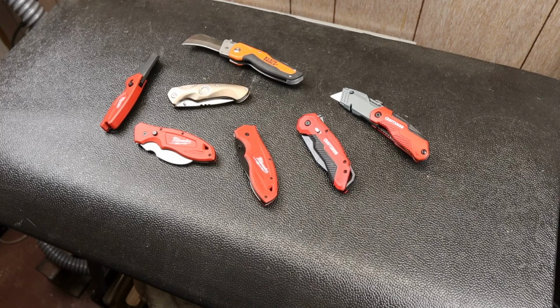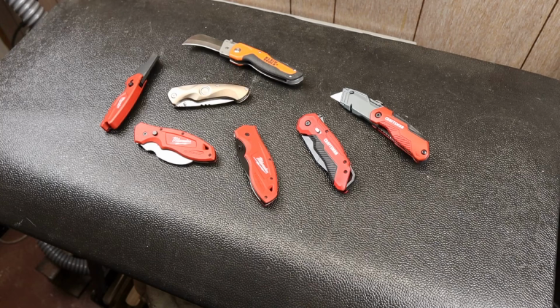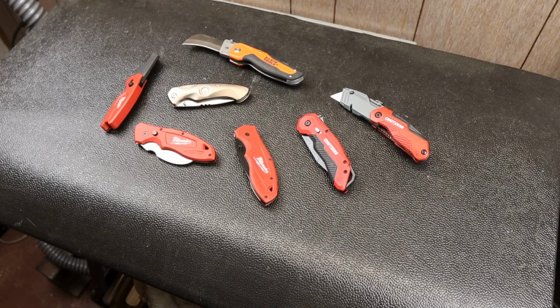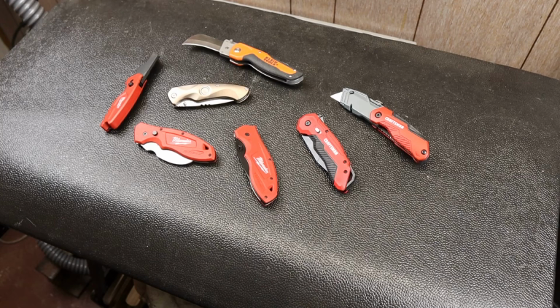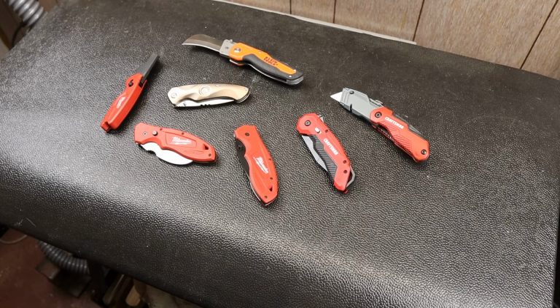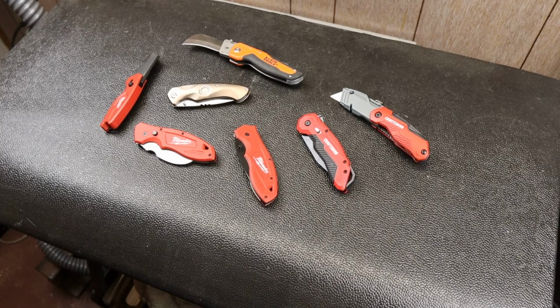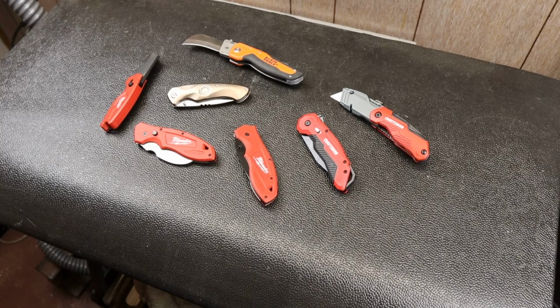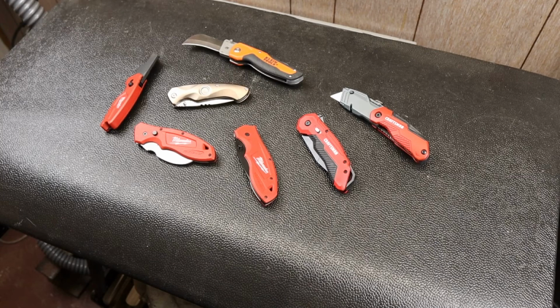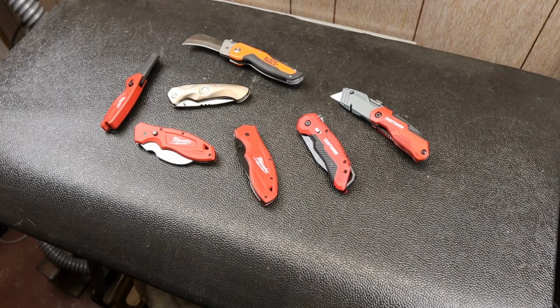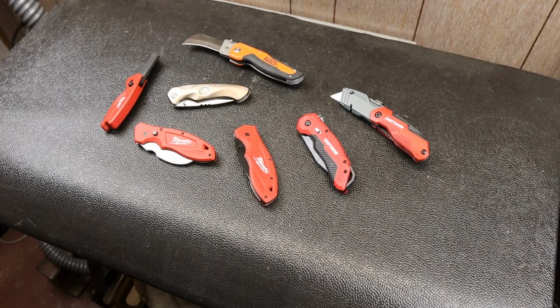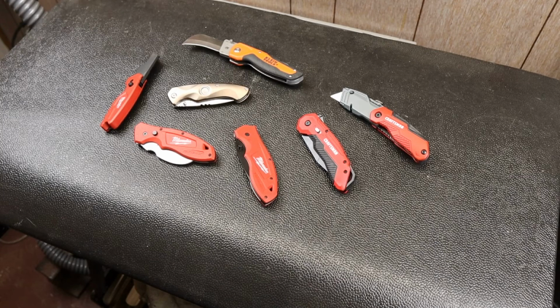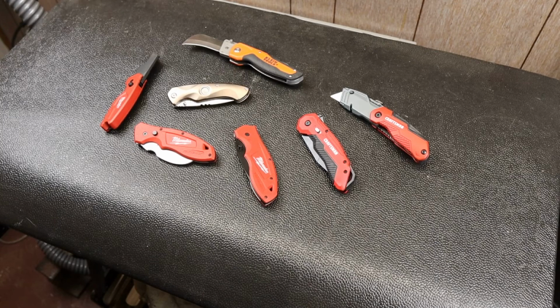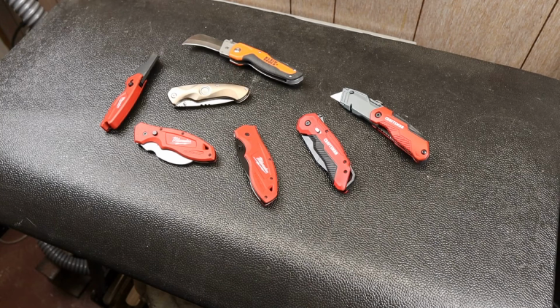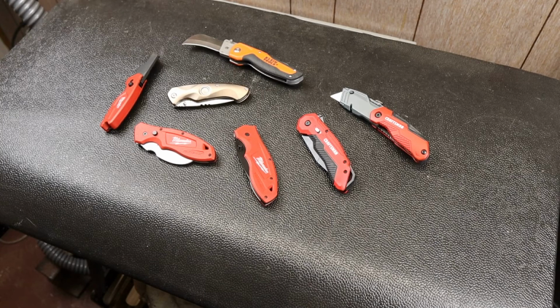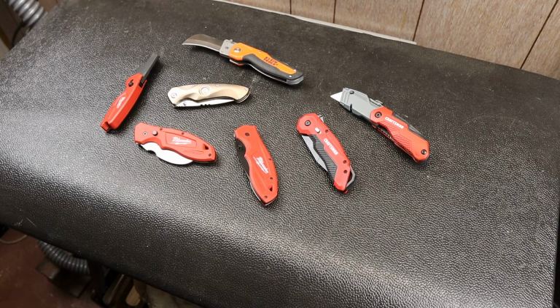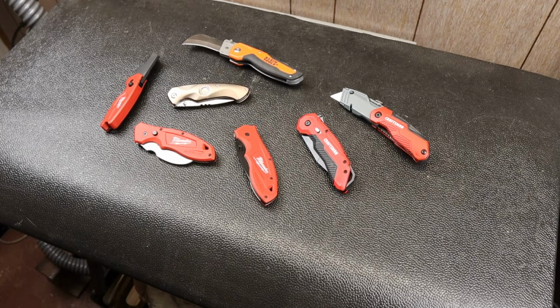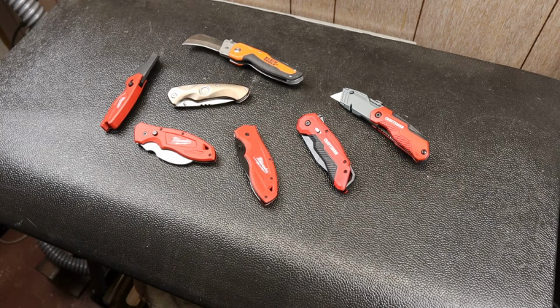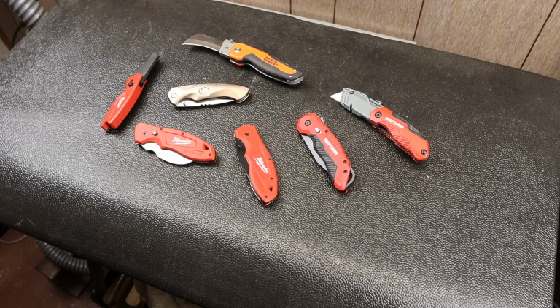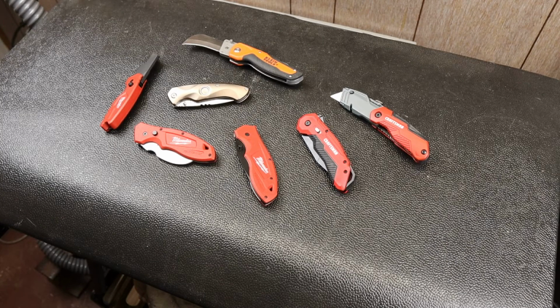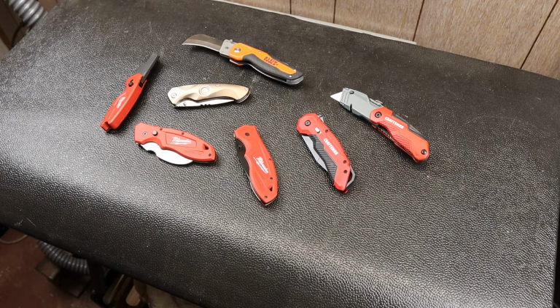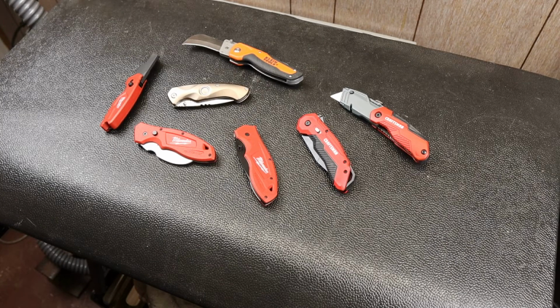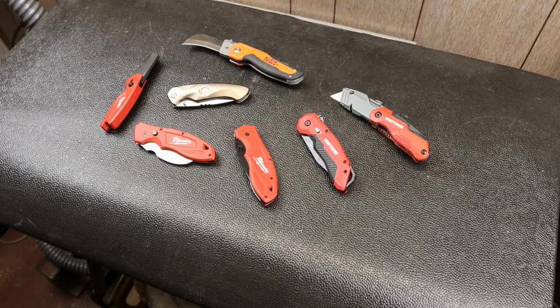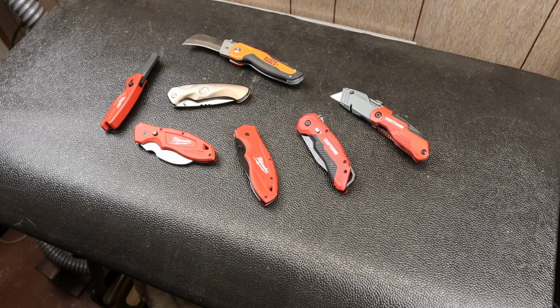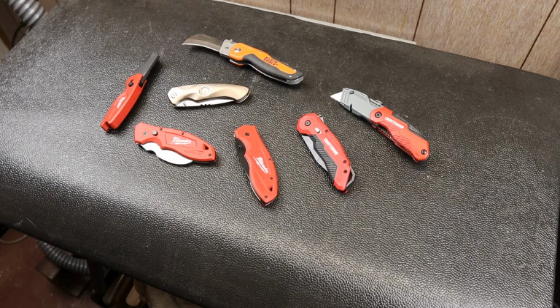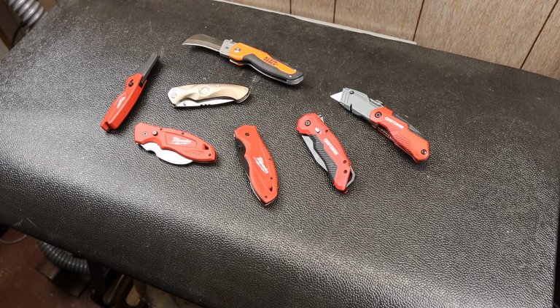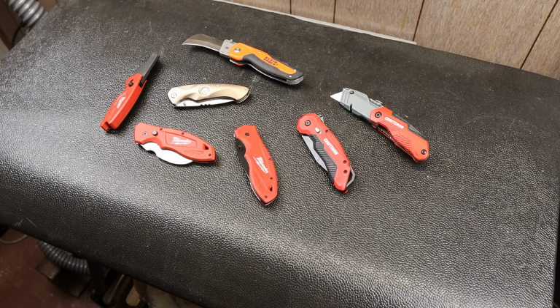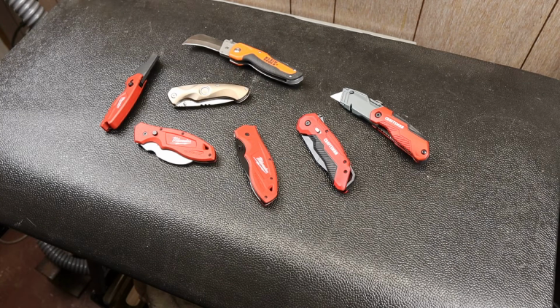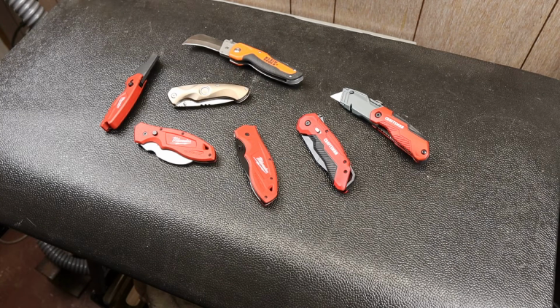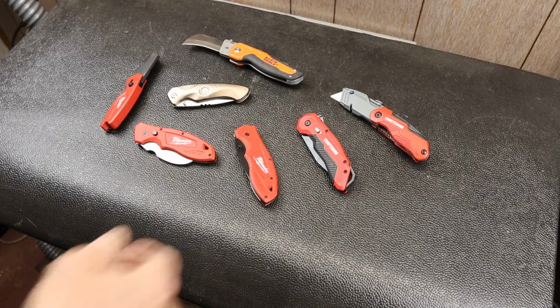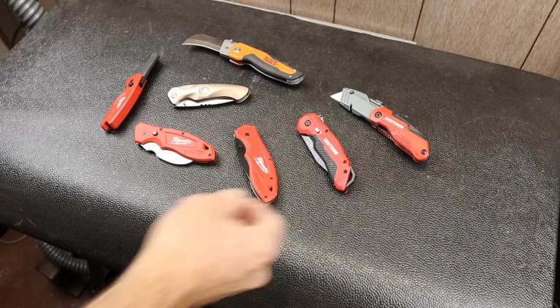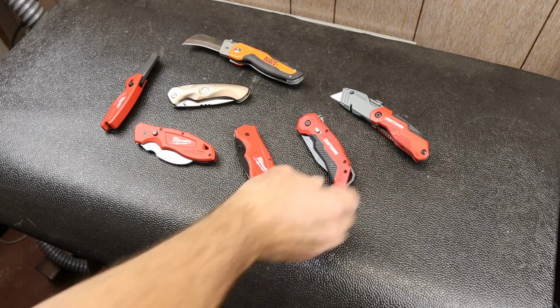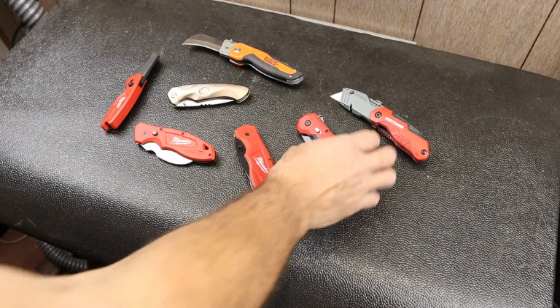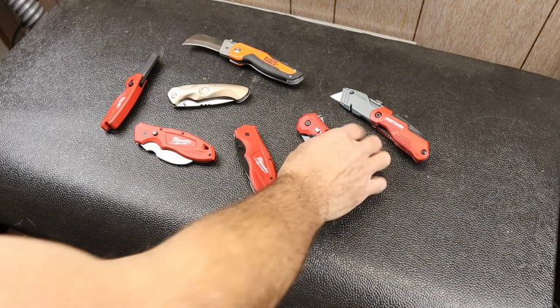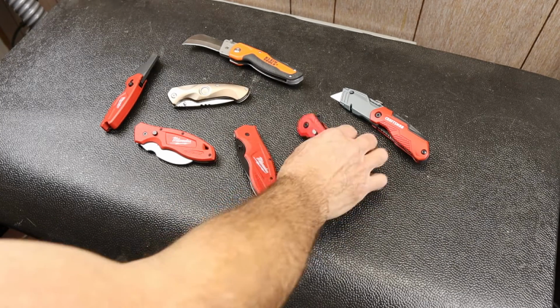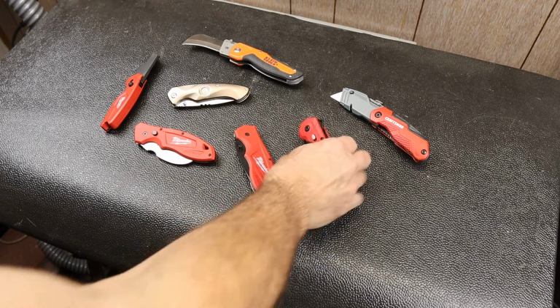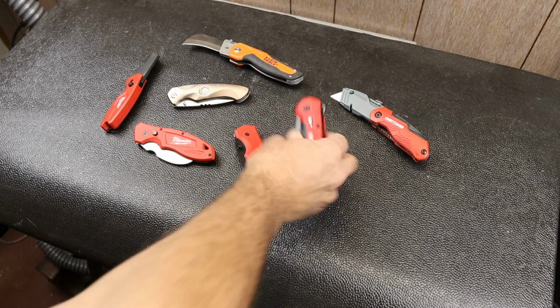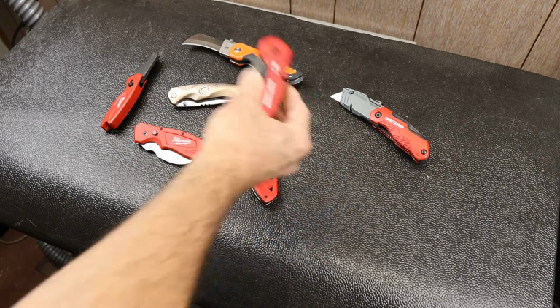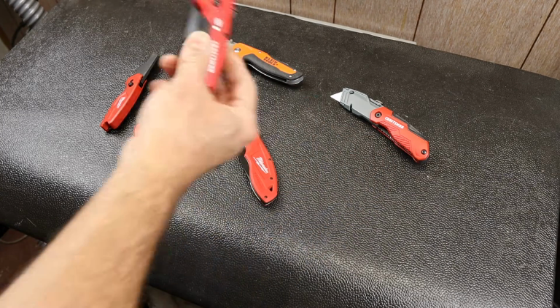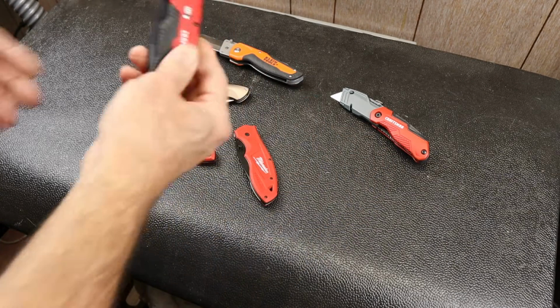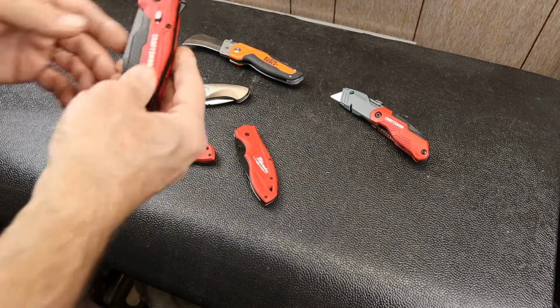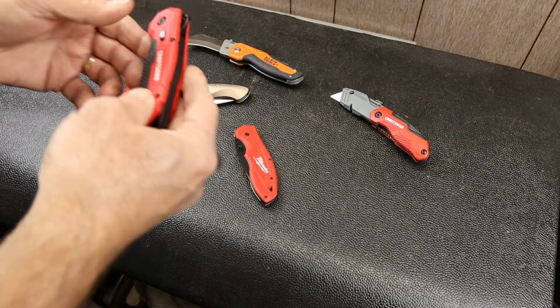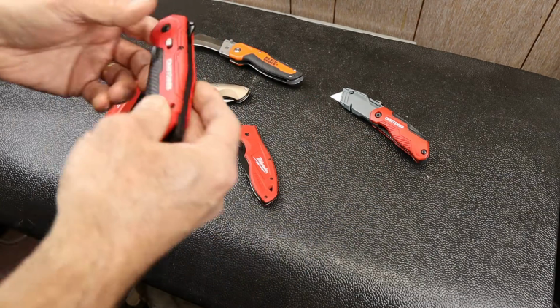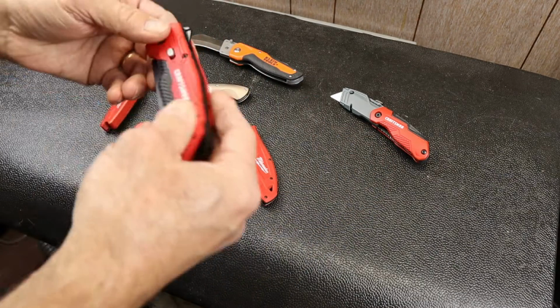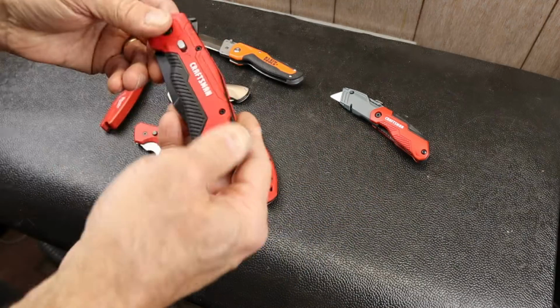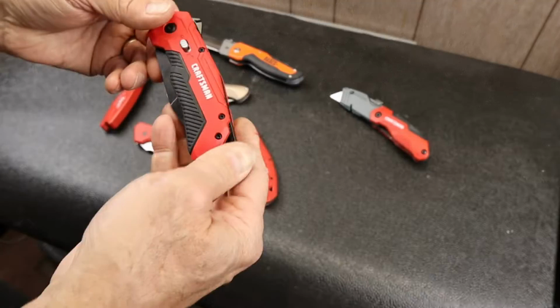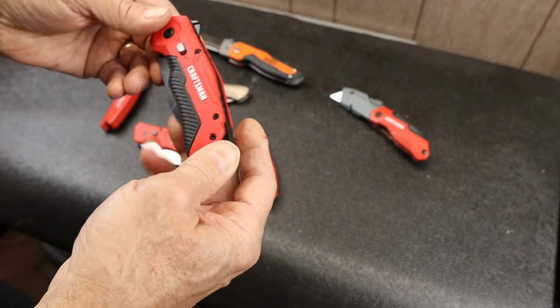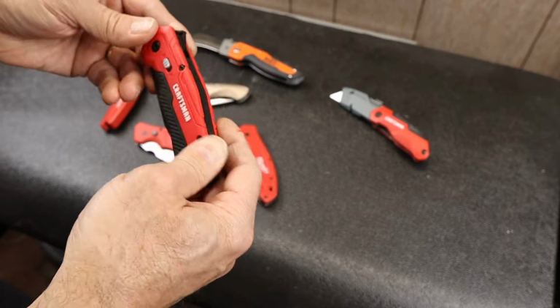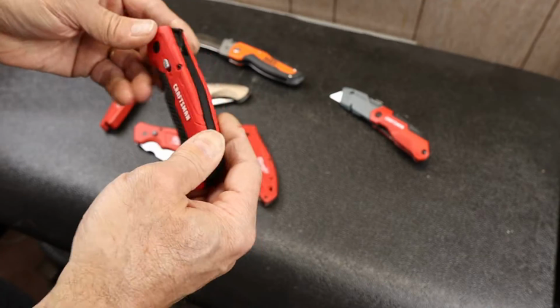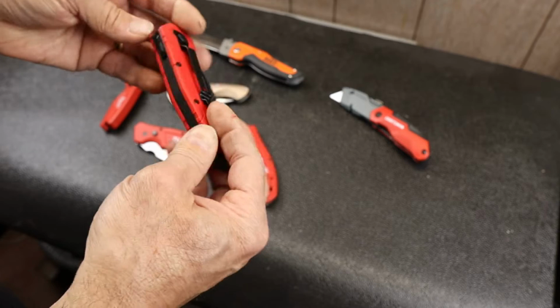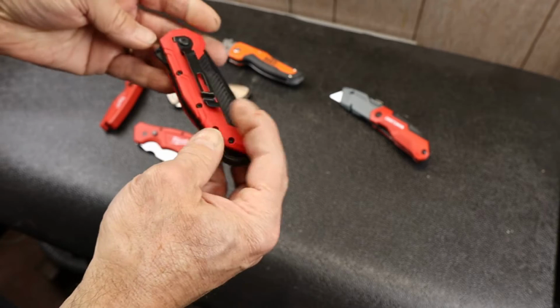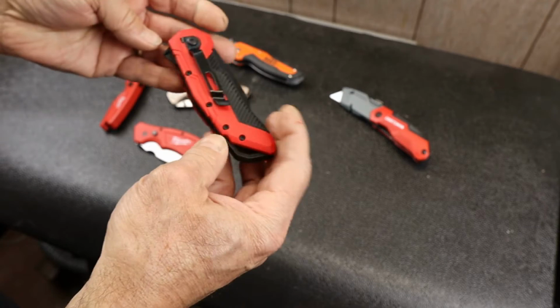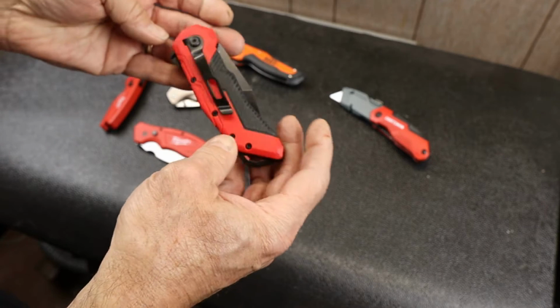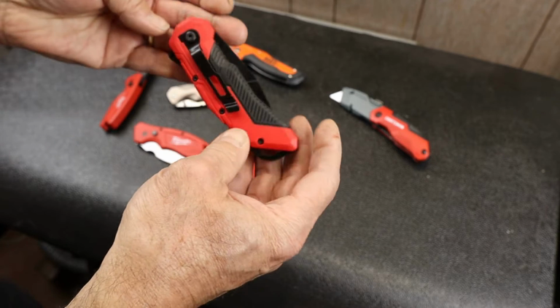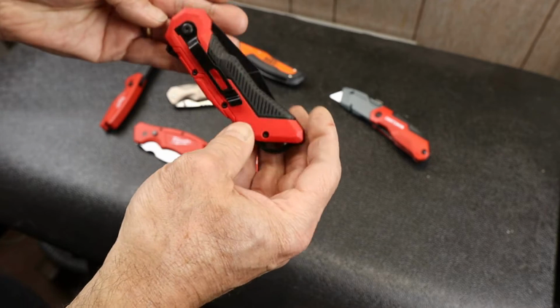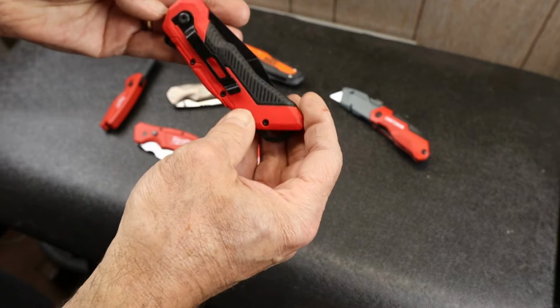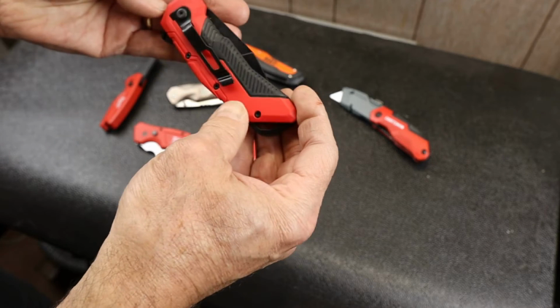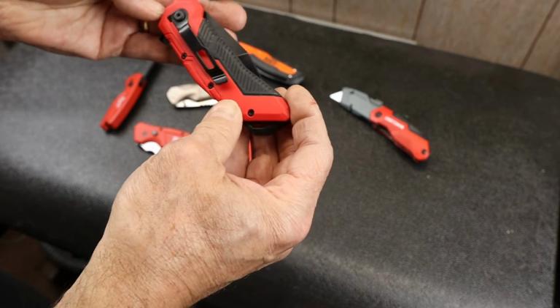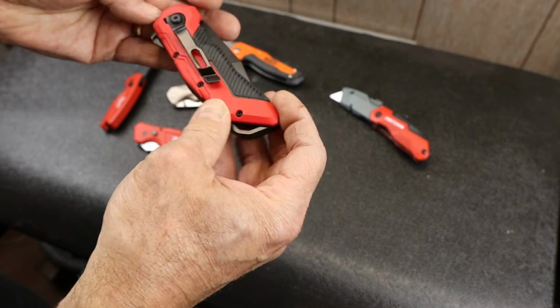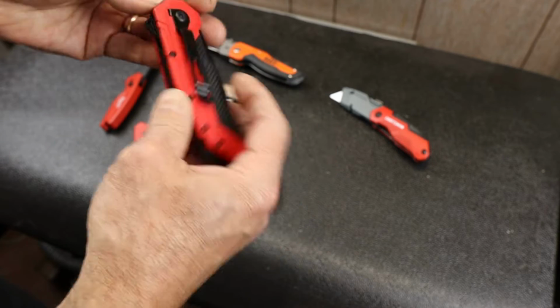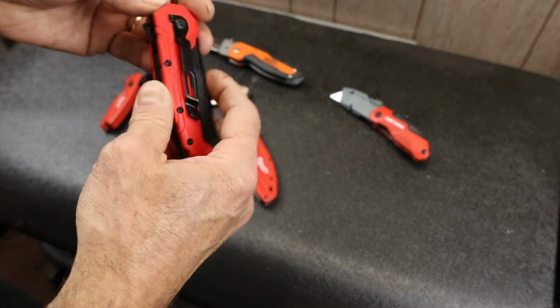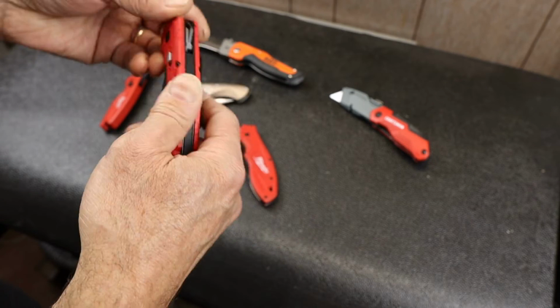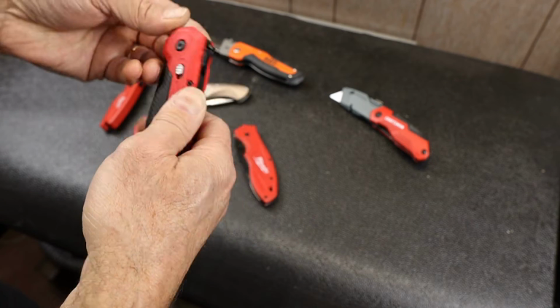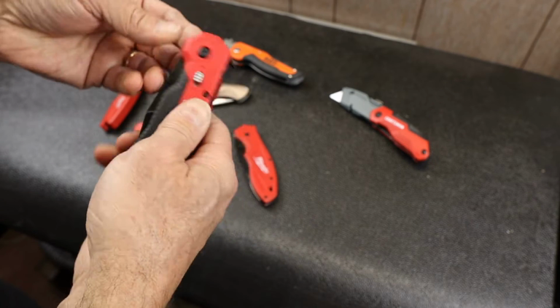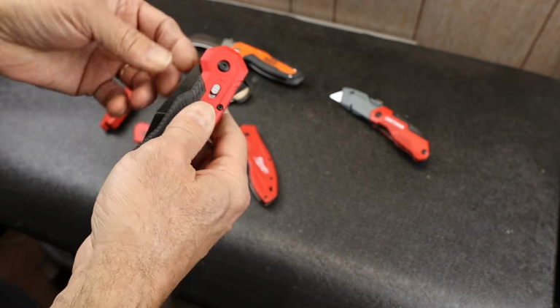Howdy folks, Doc here with Last Best Tool. Let's take a closer look today at this Craftsman Folding Knife.